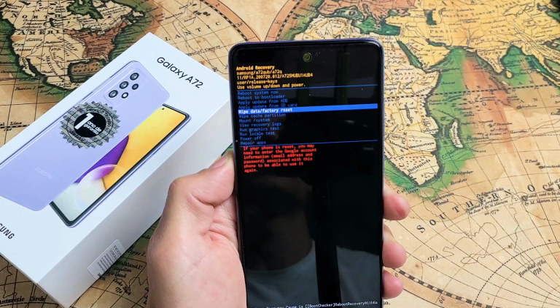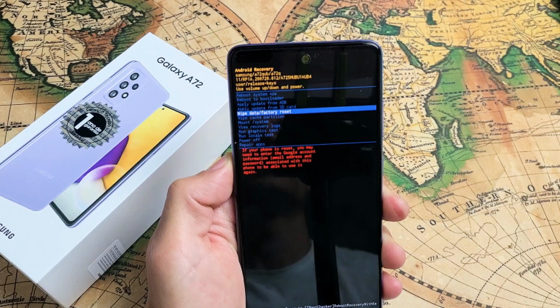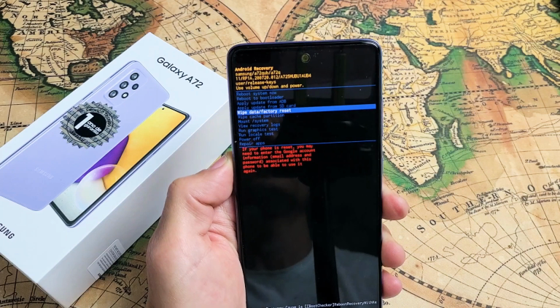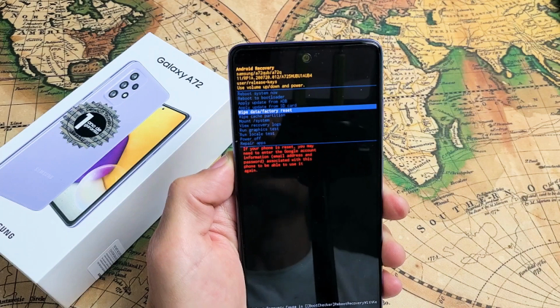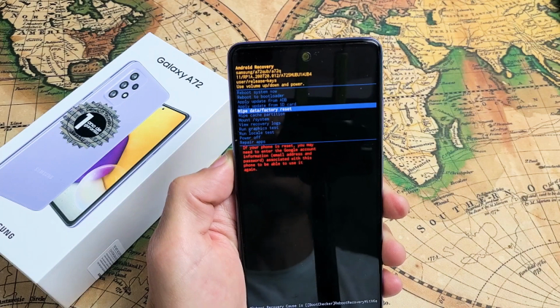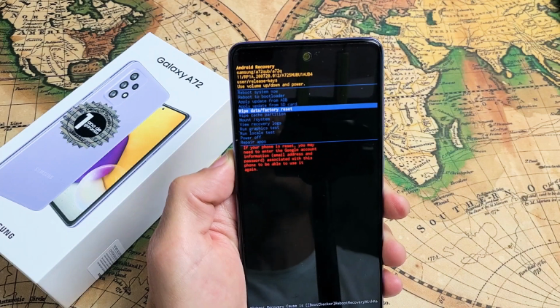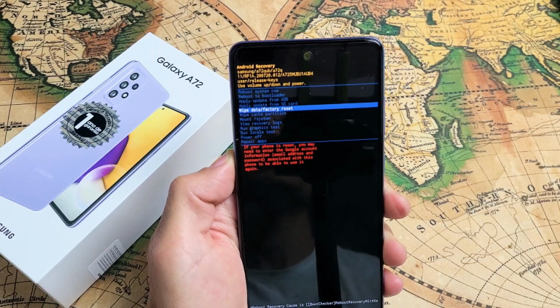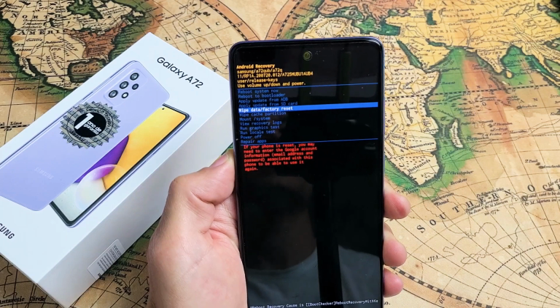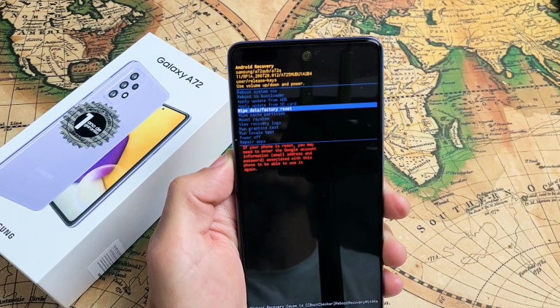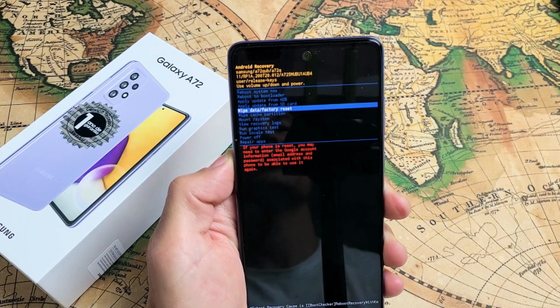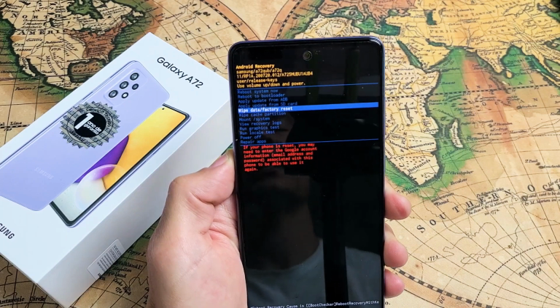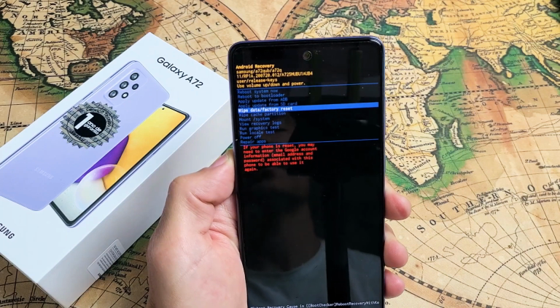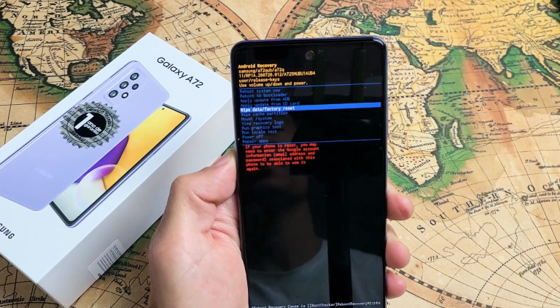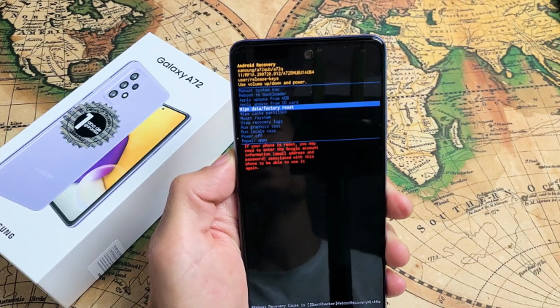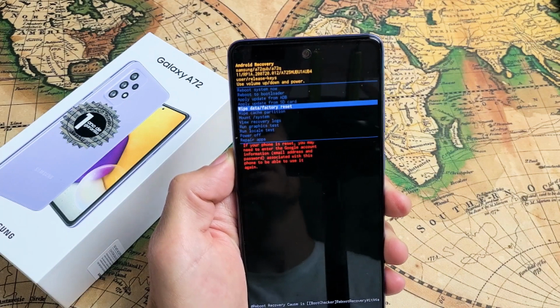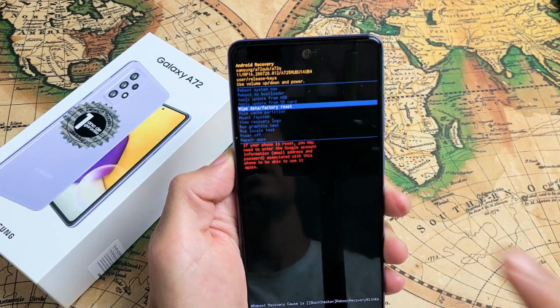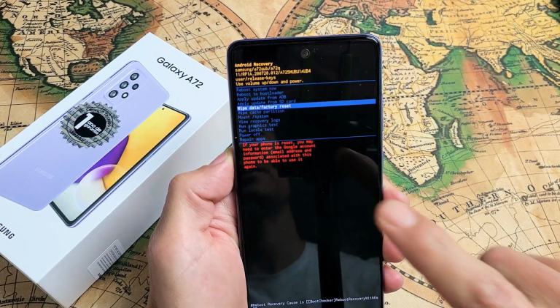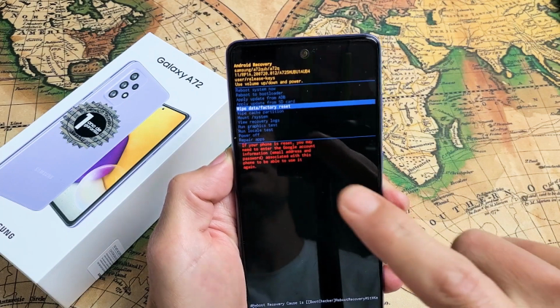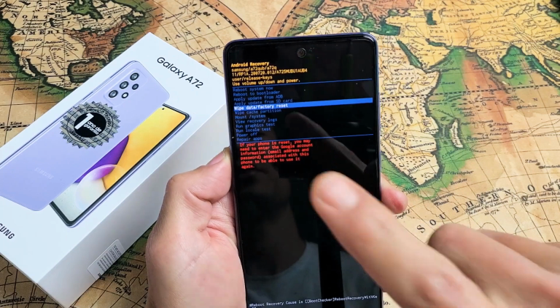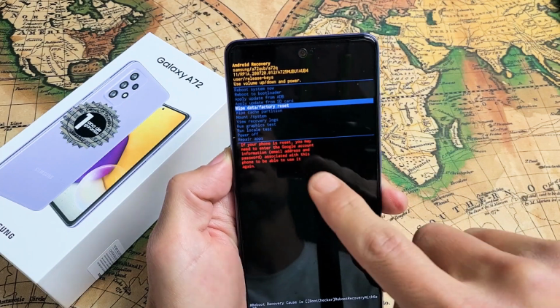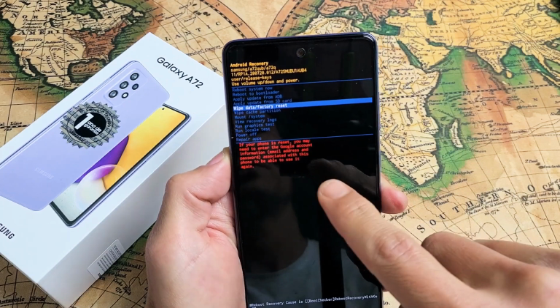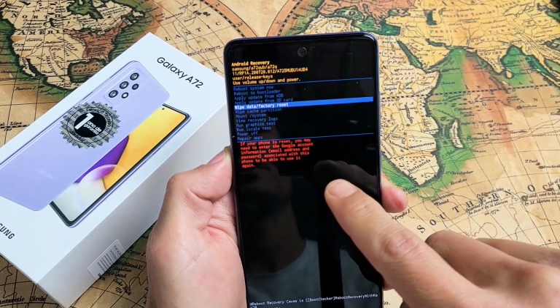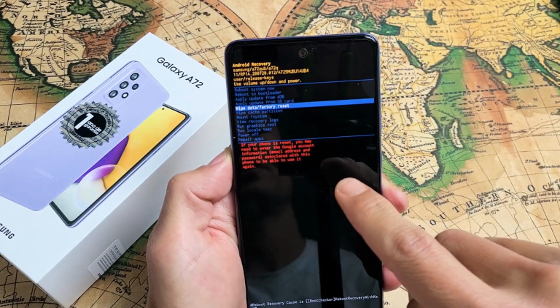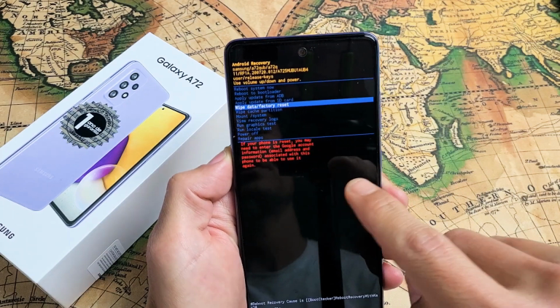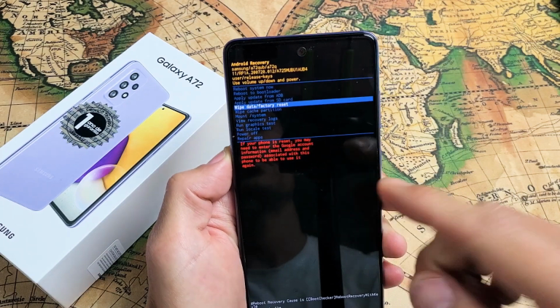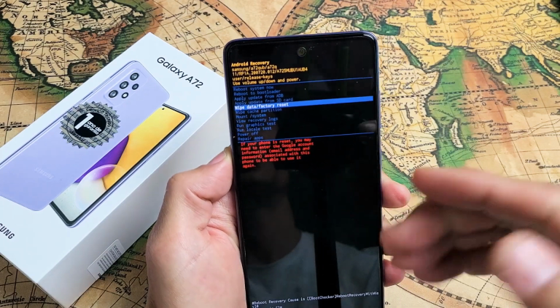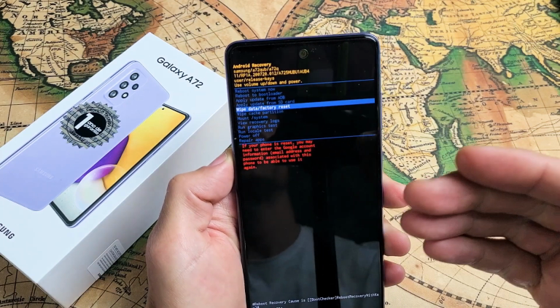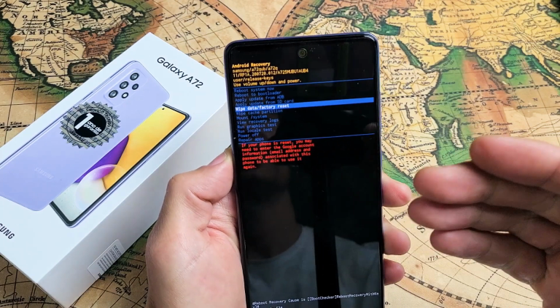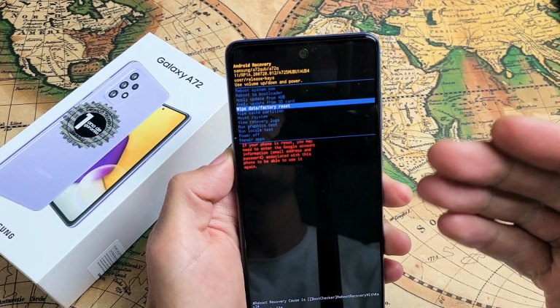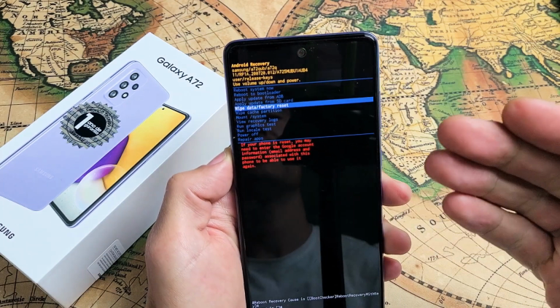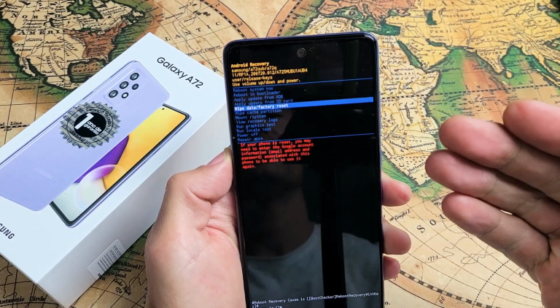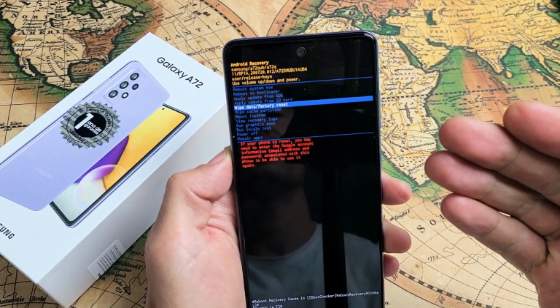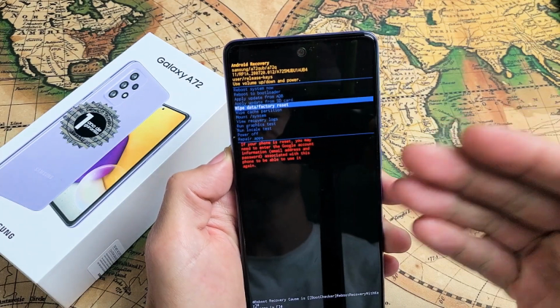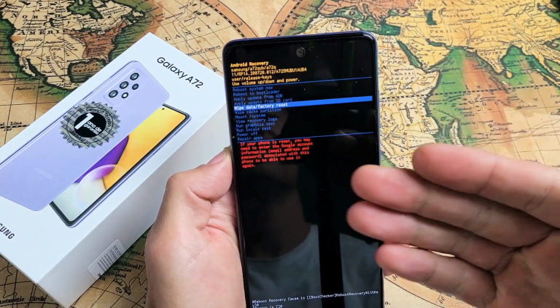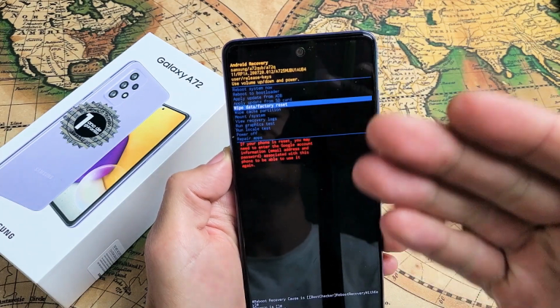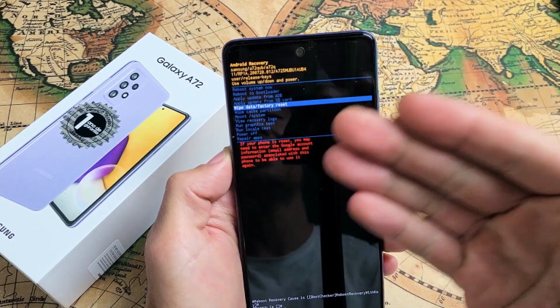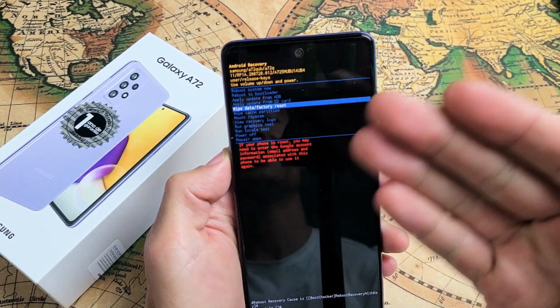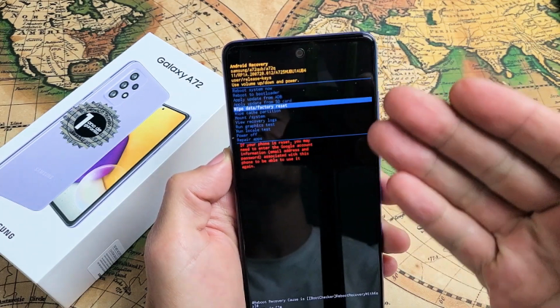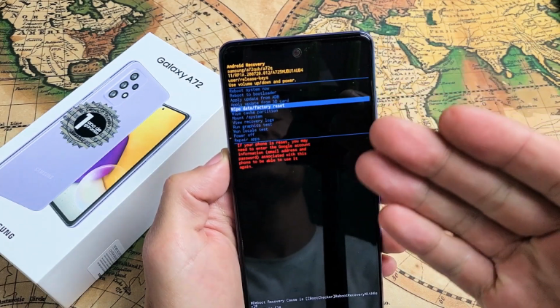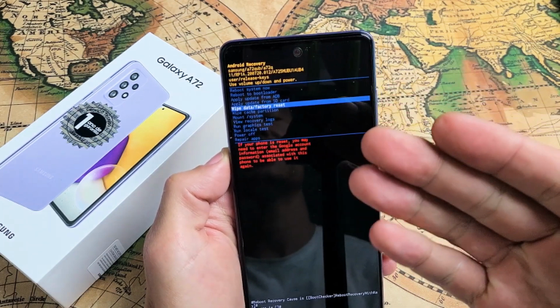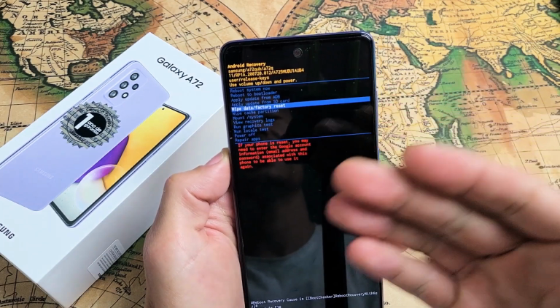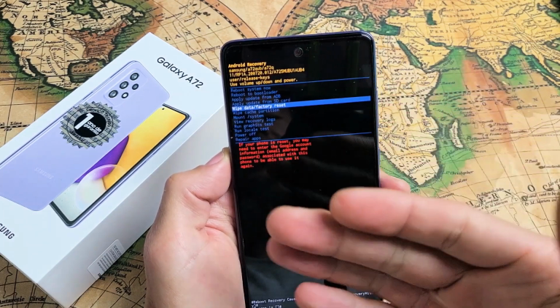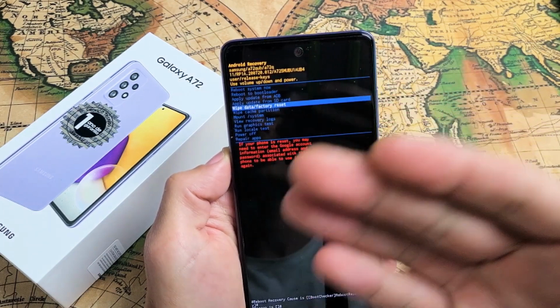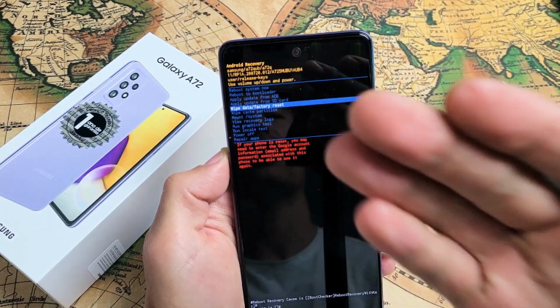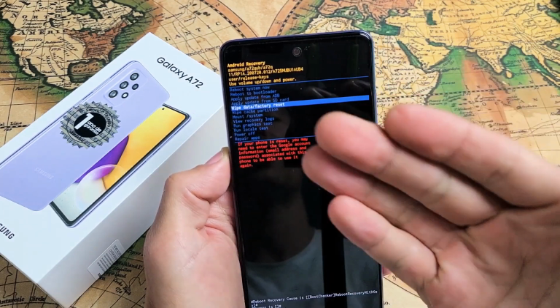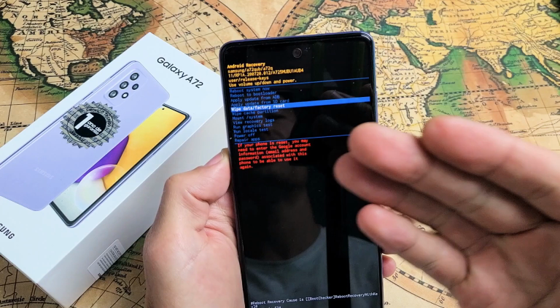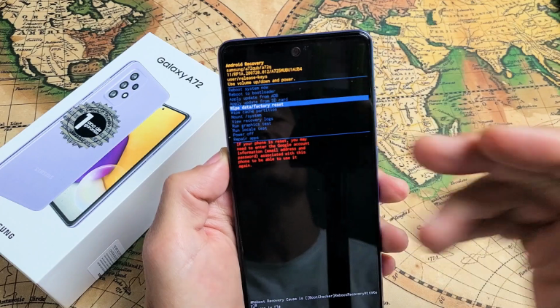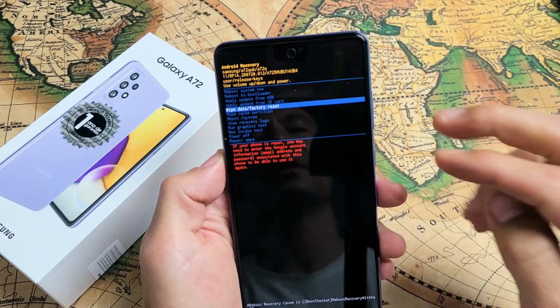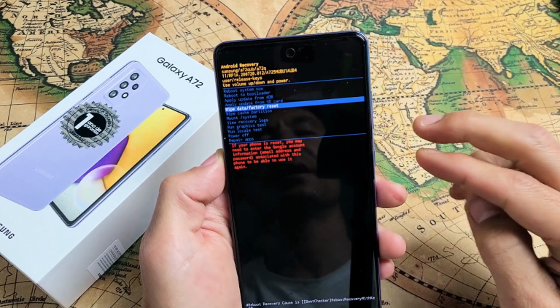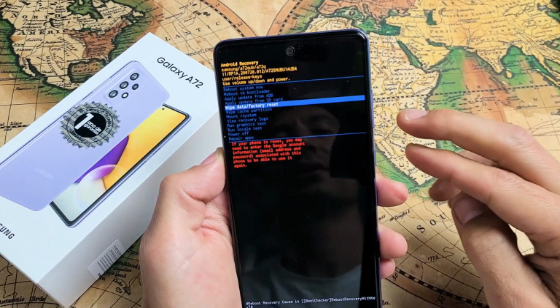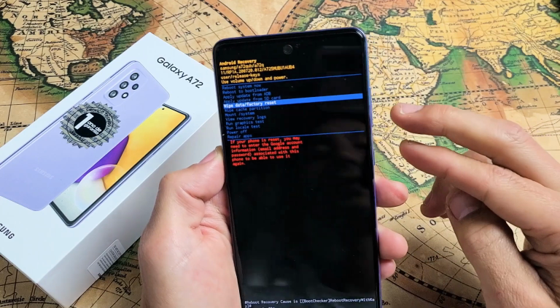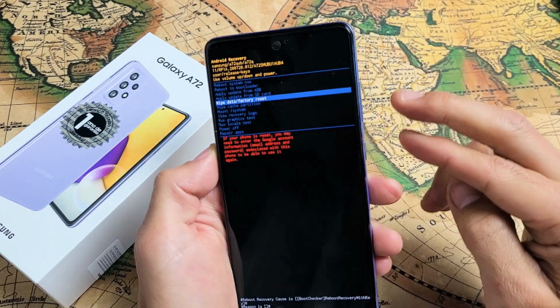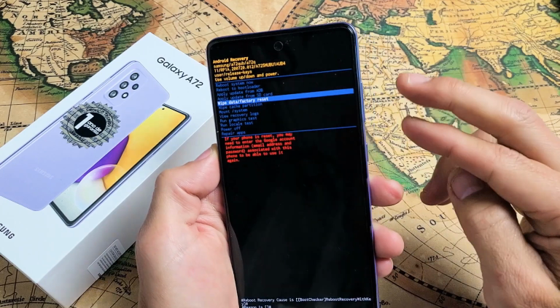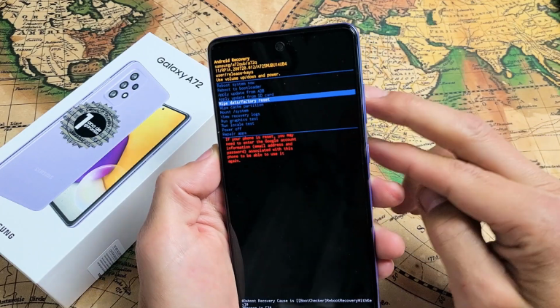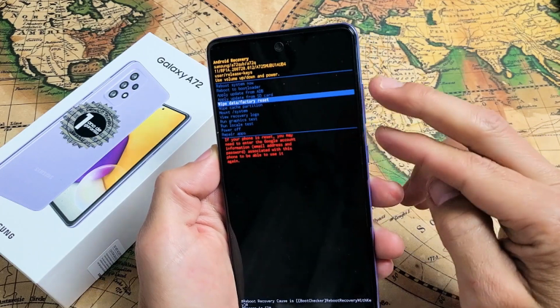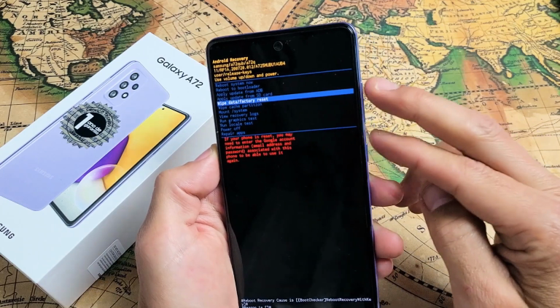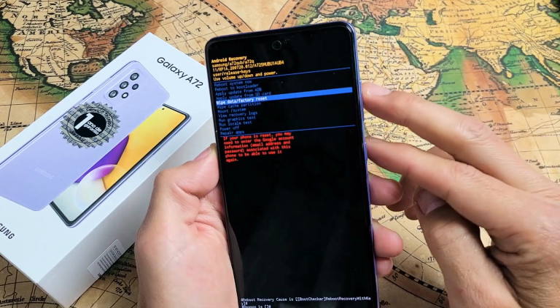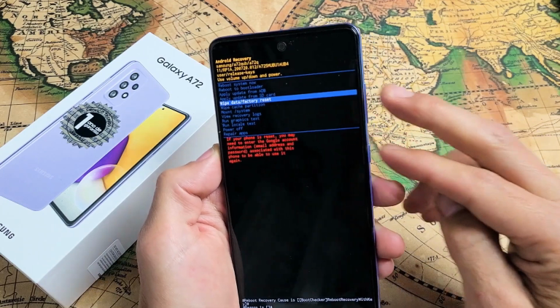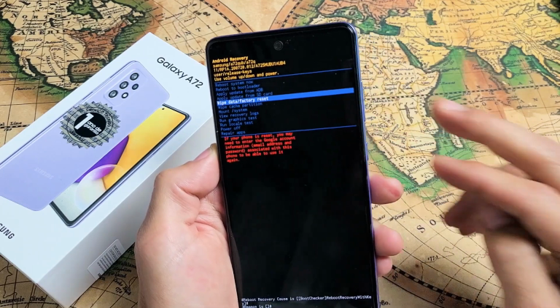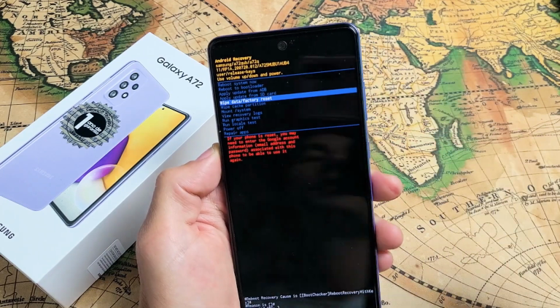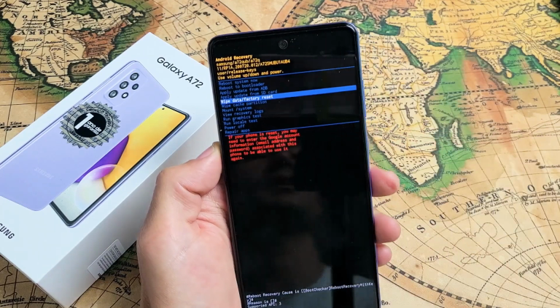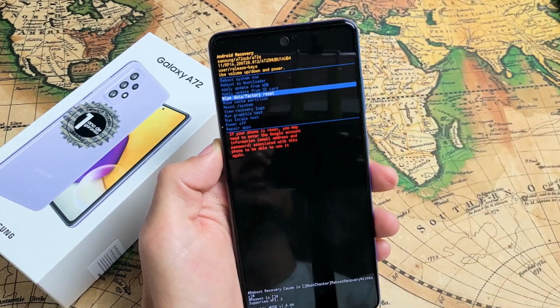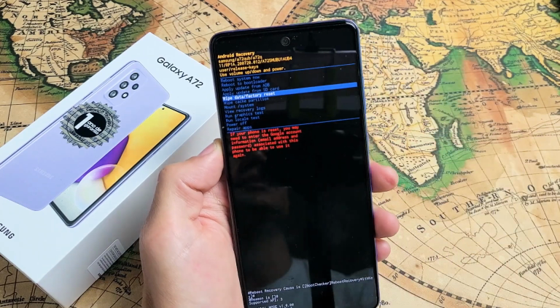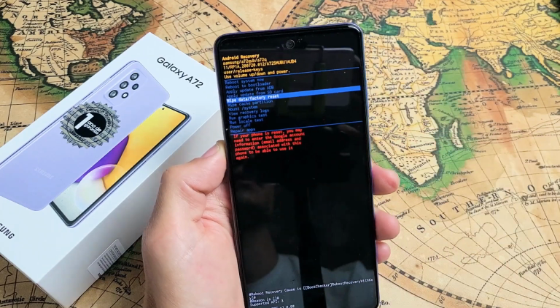I have a Samsung Galaxy A72 here. I'm going to show you how to perform a factory reset, a hard reset, using the hard keys here.